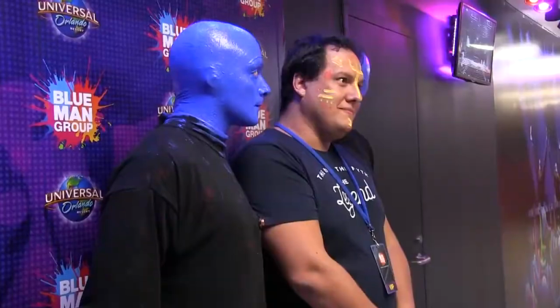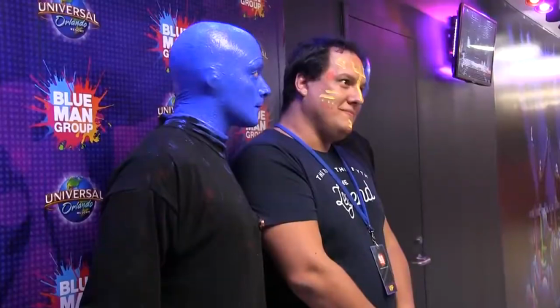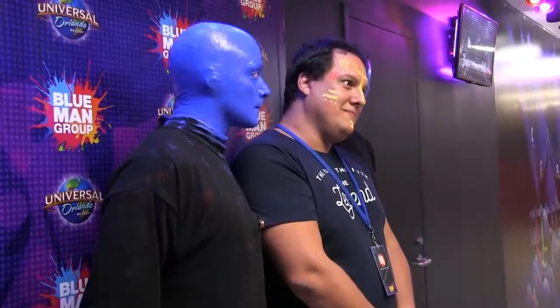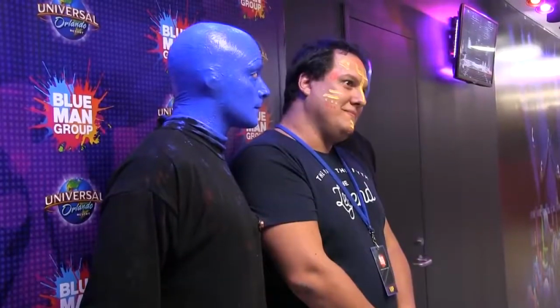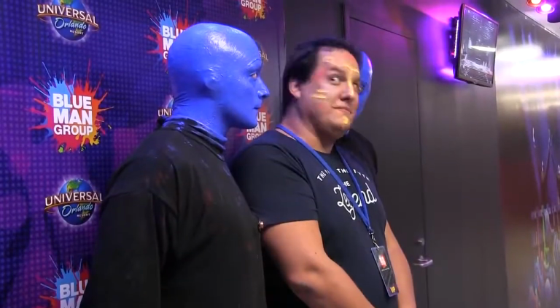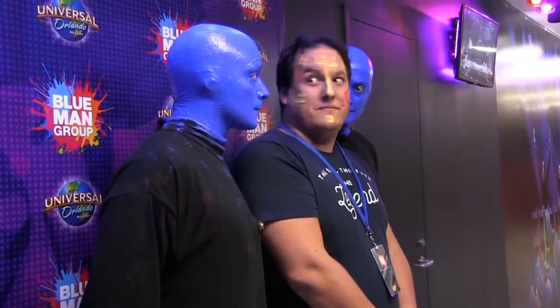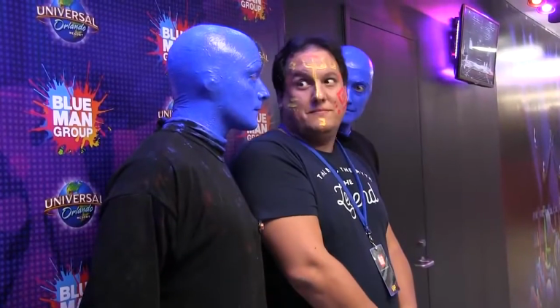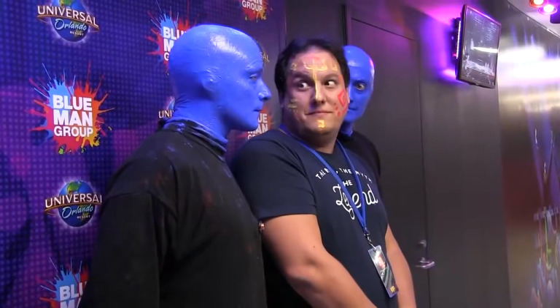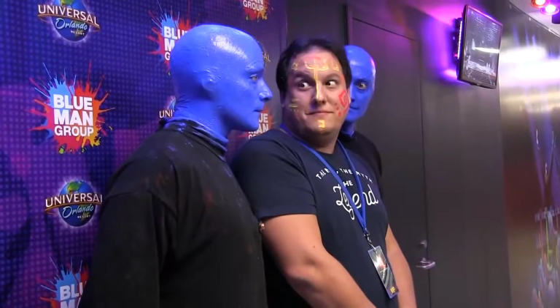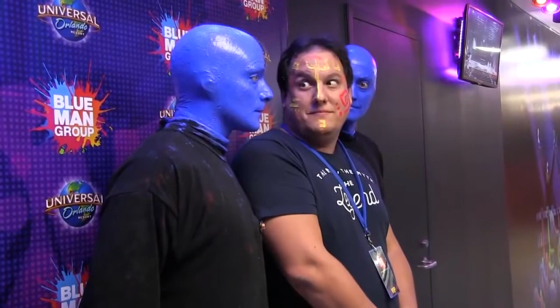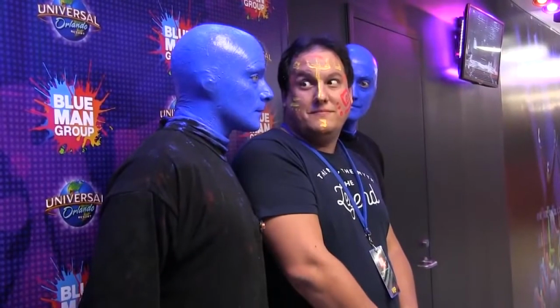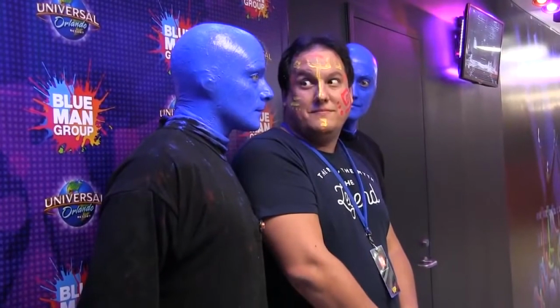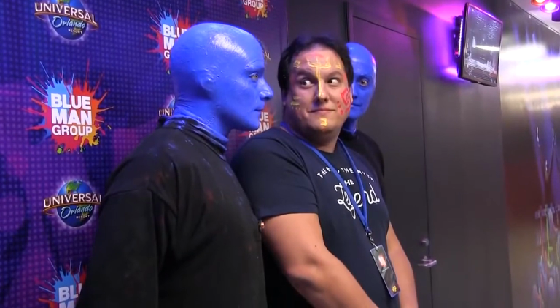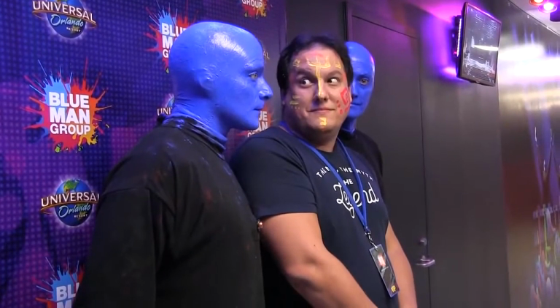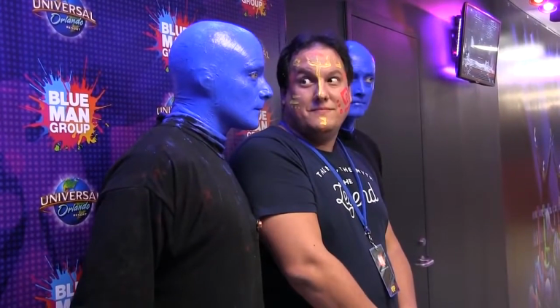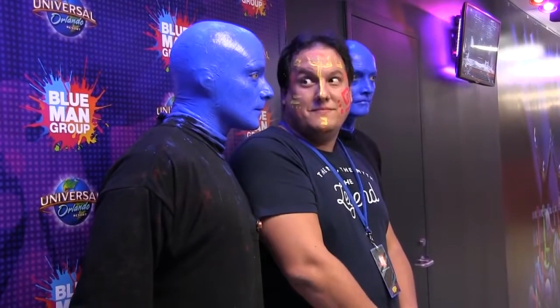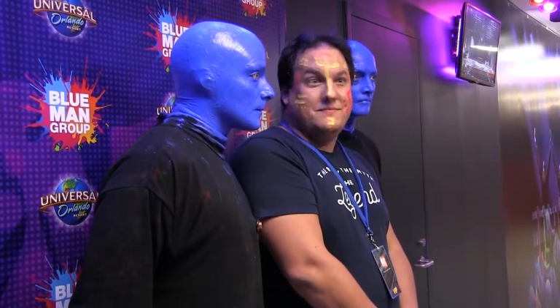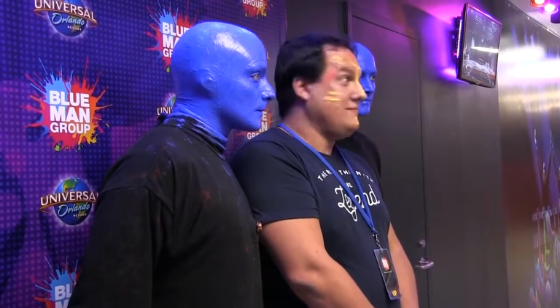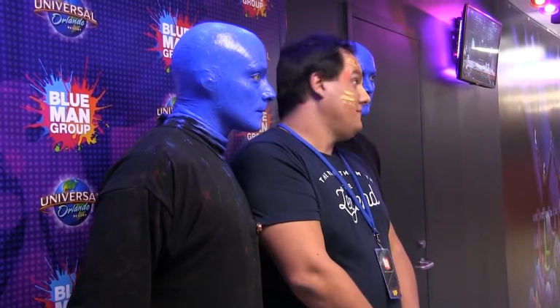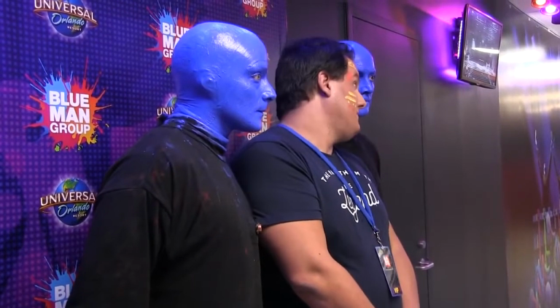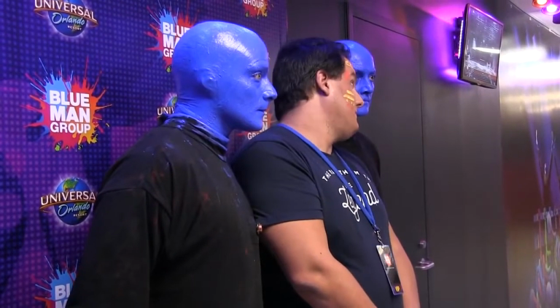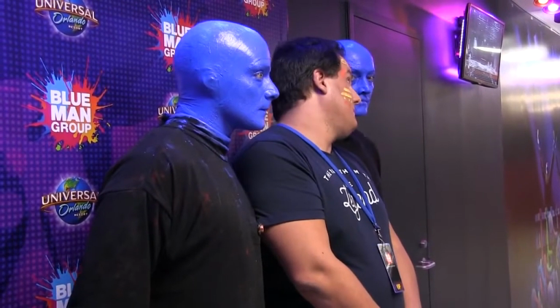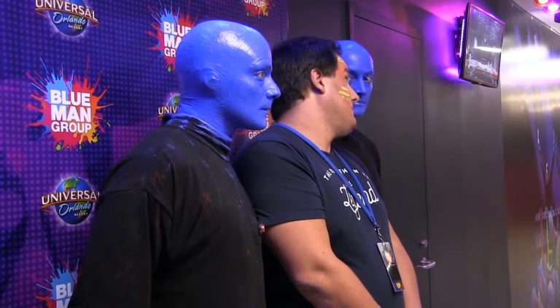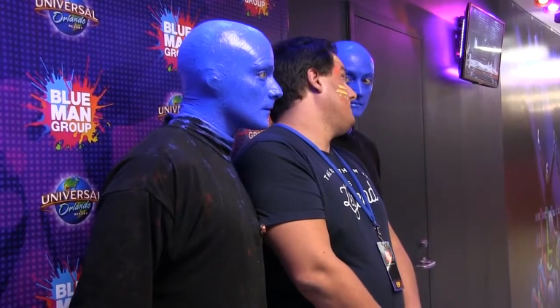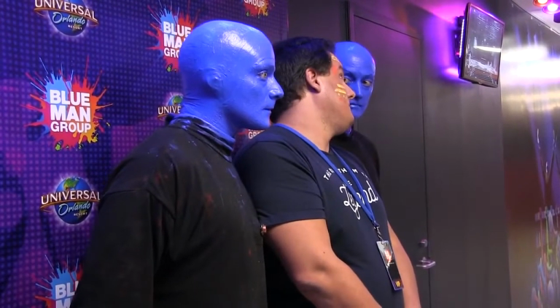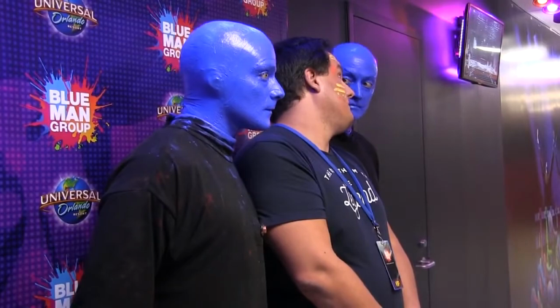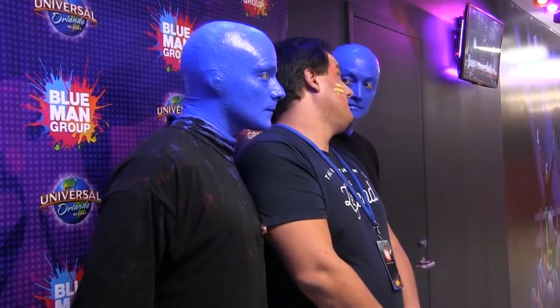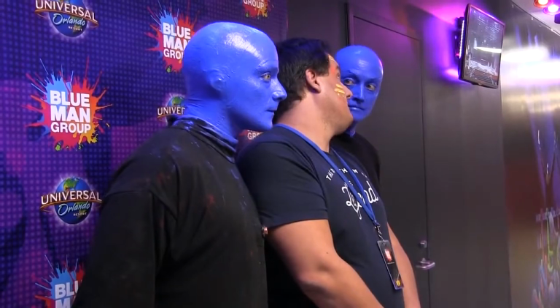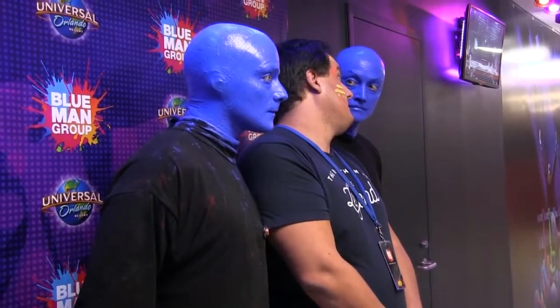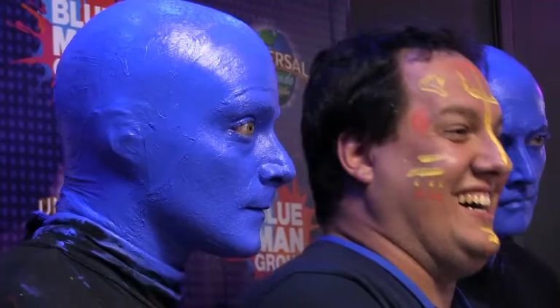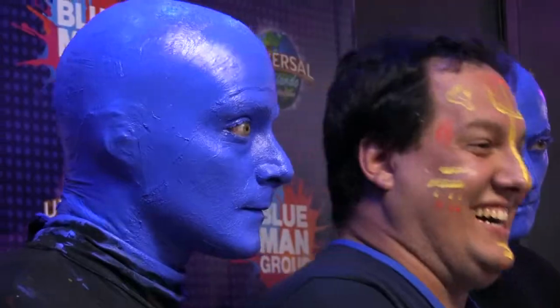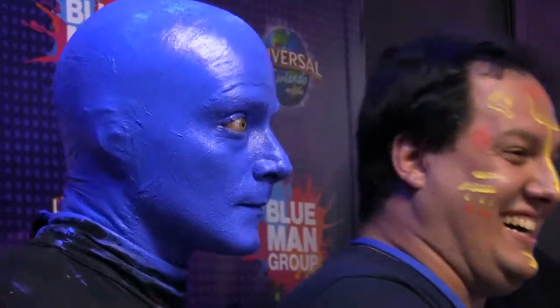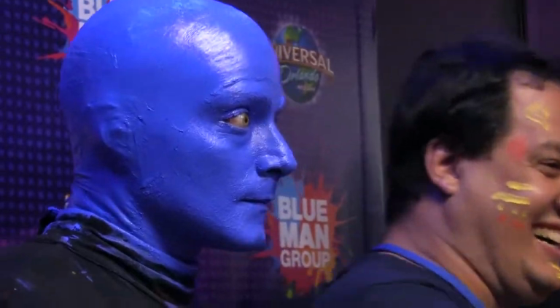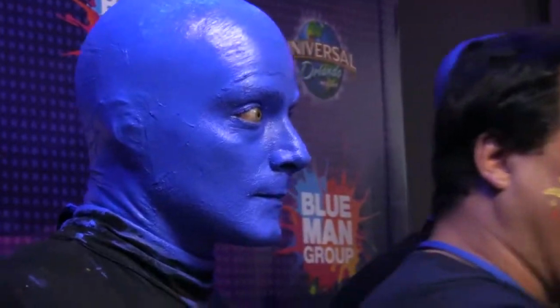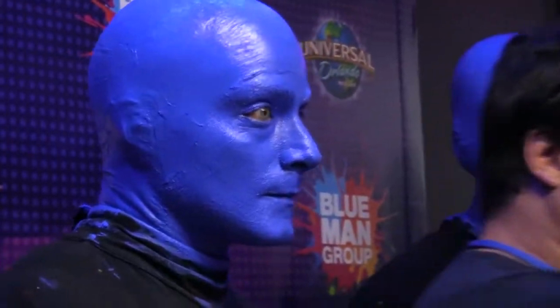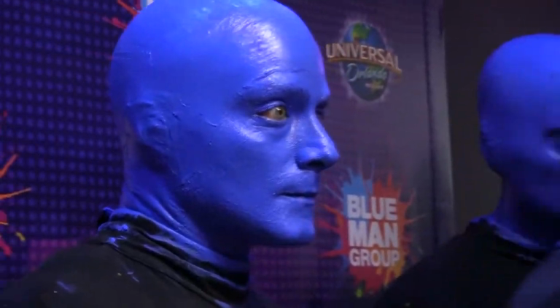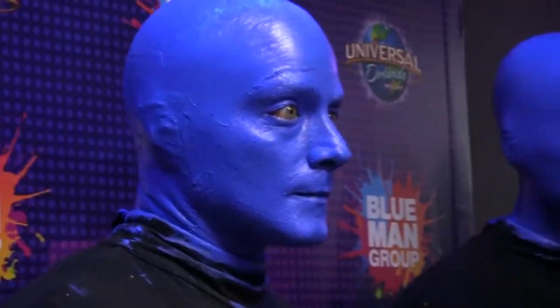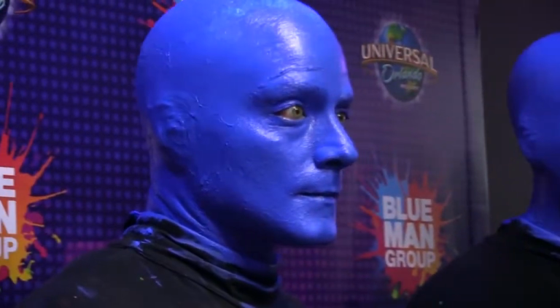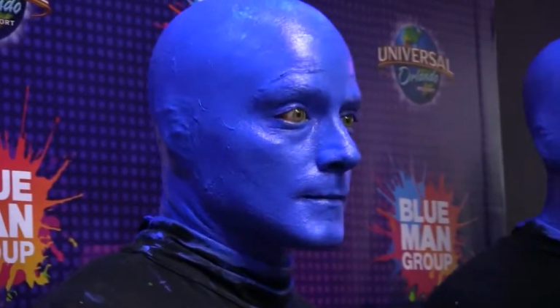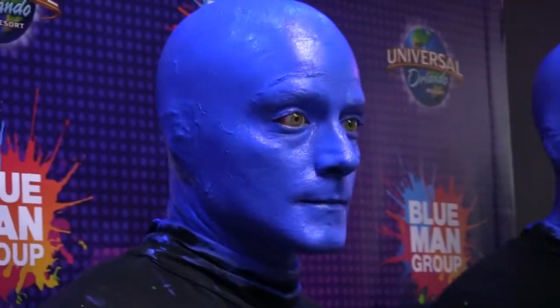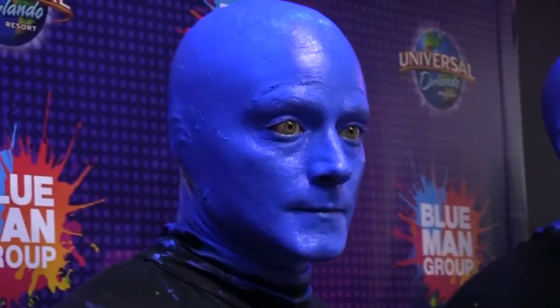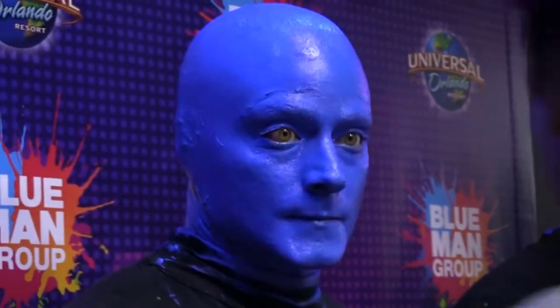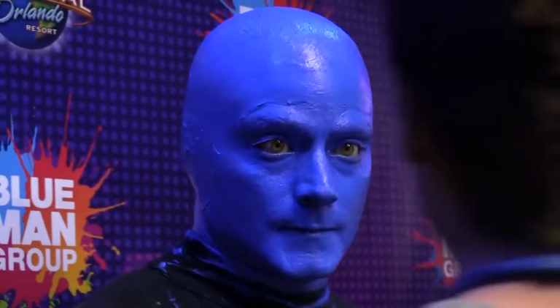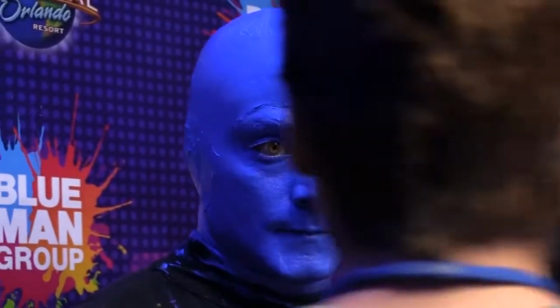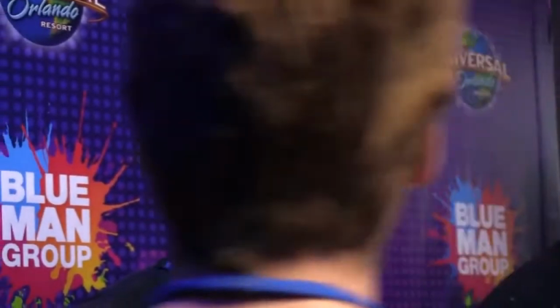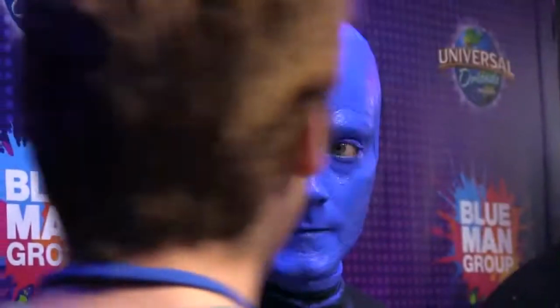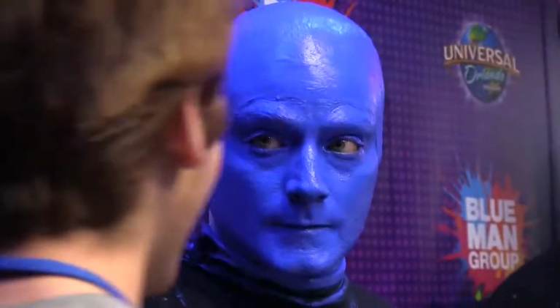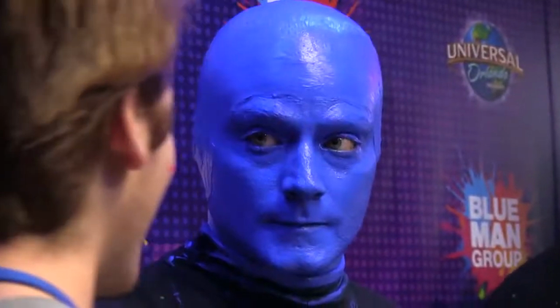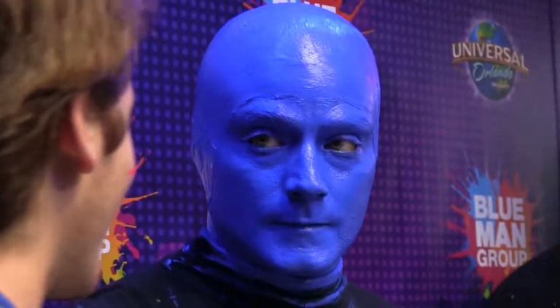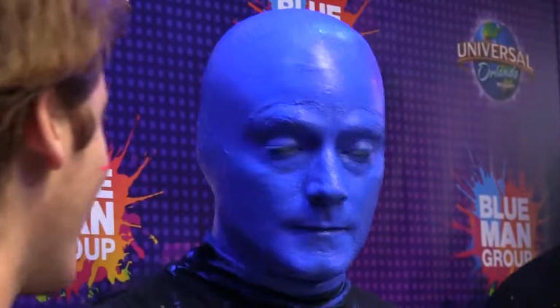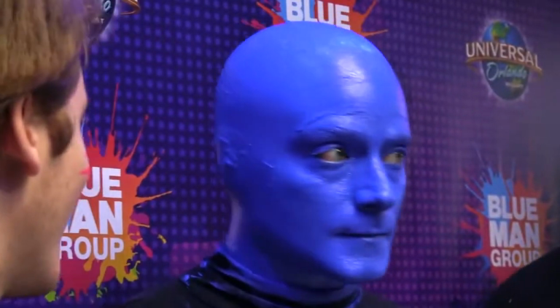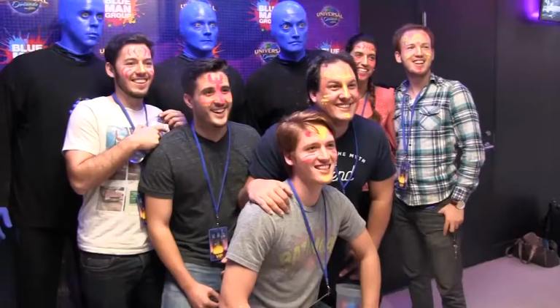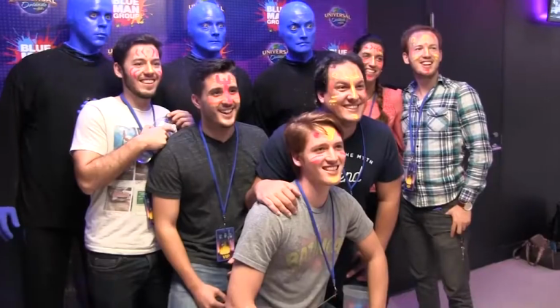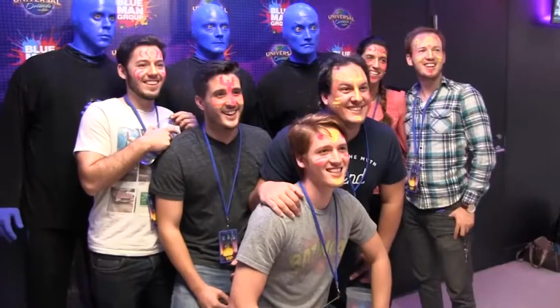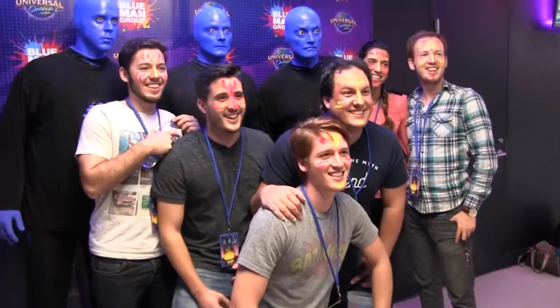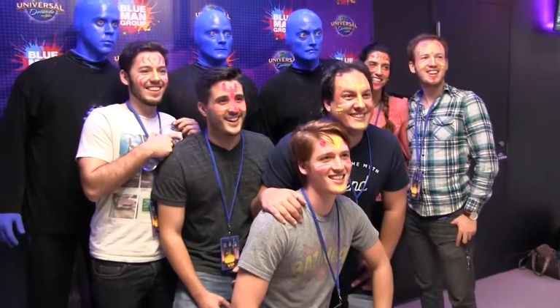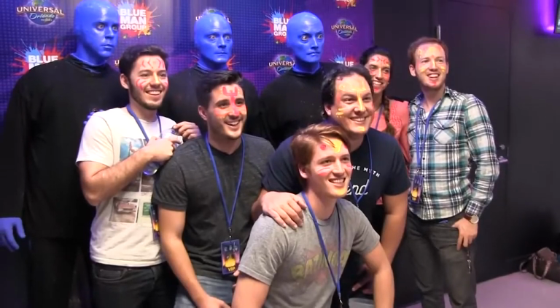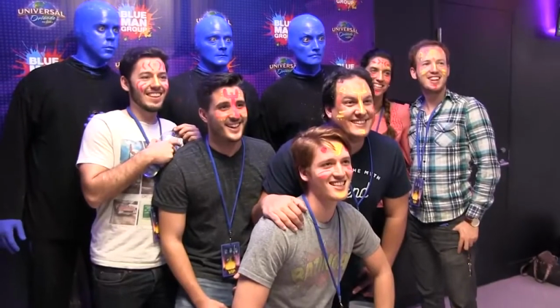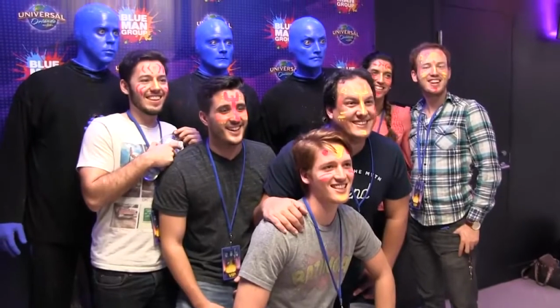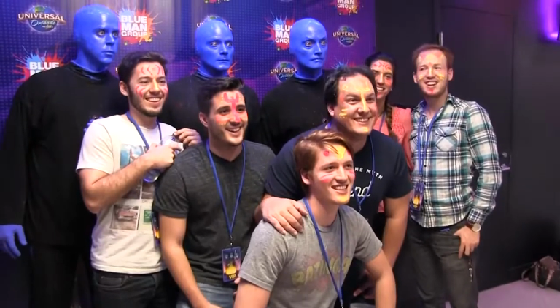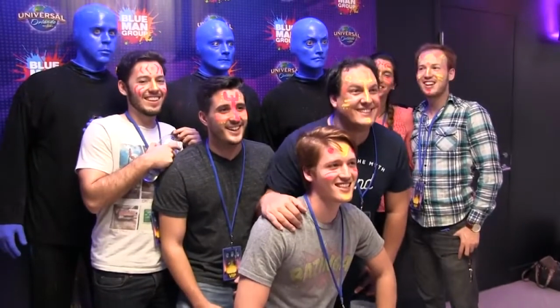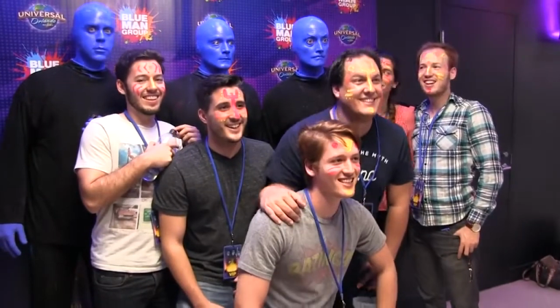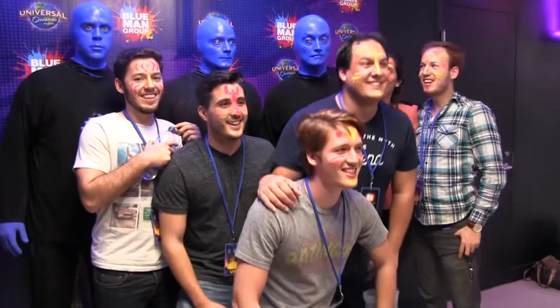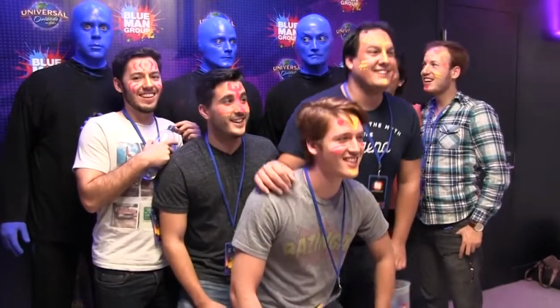After the show, a personal meeting with at least one Blue Man is guaranteed, and of course there are tons of photo ops.